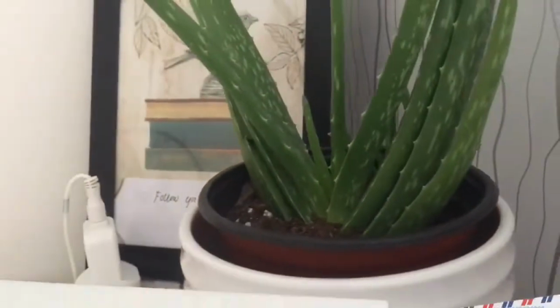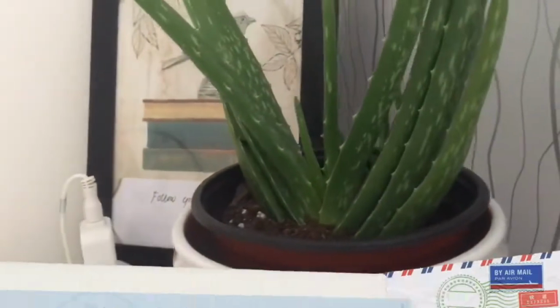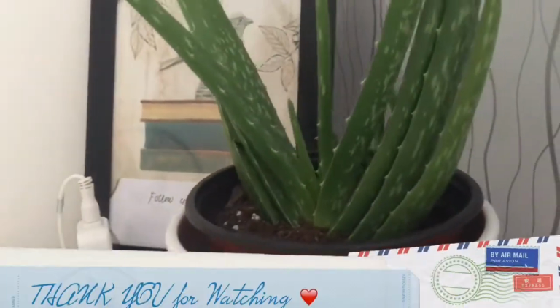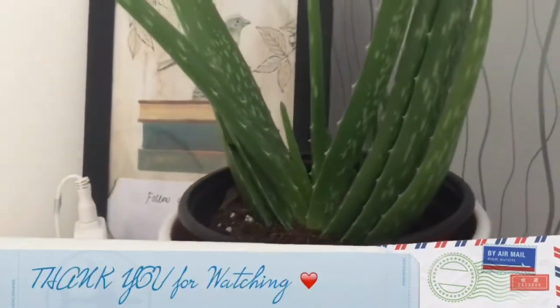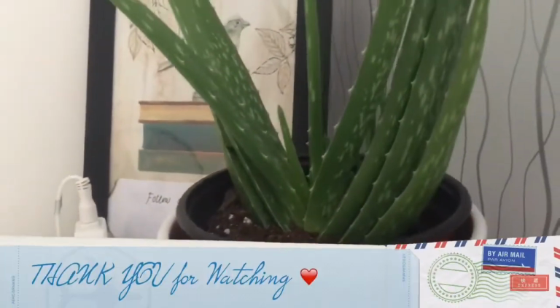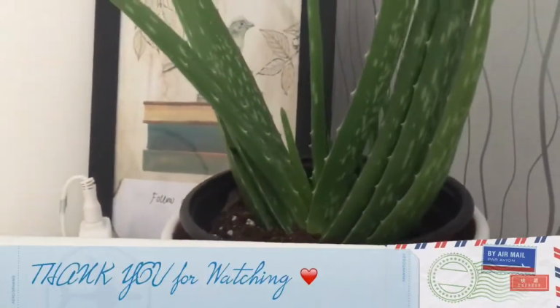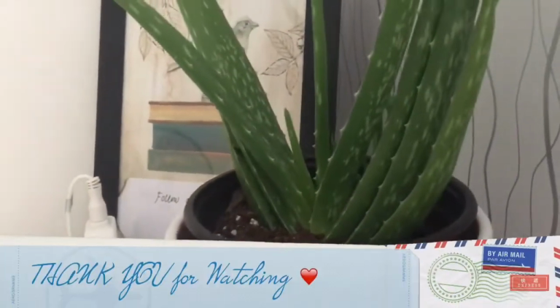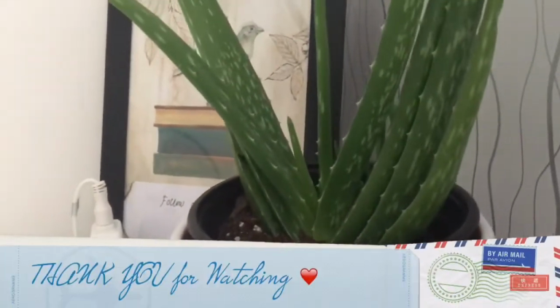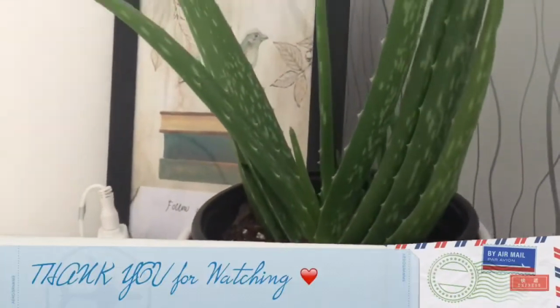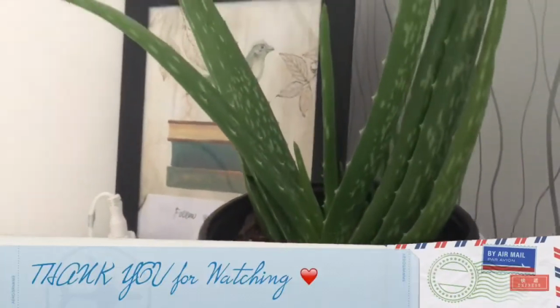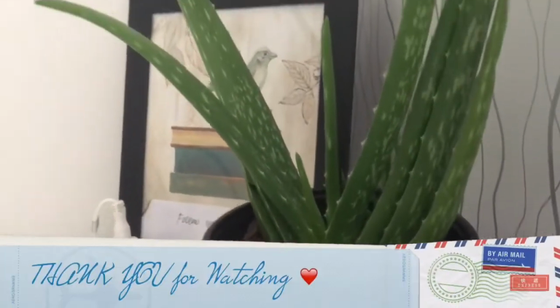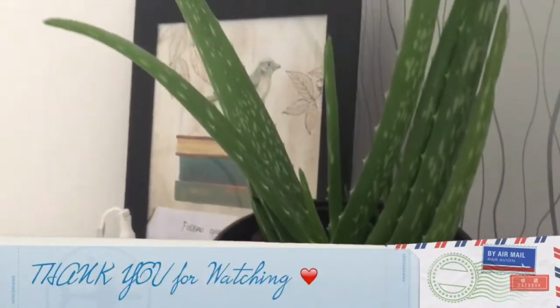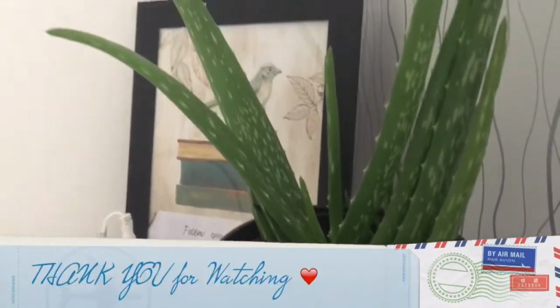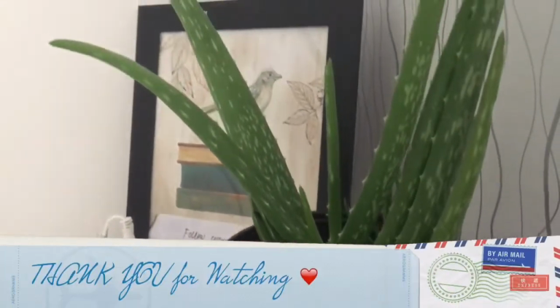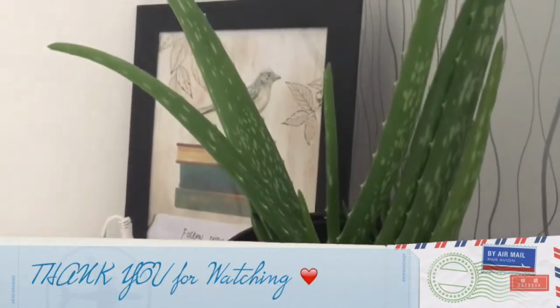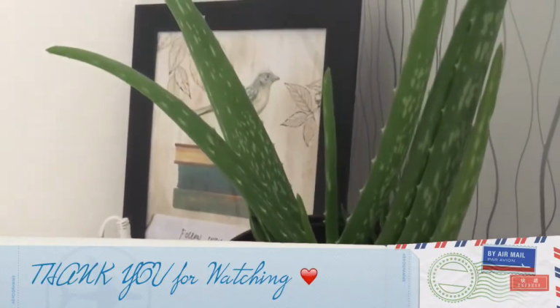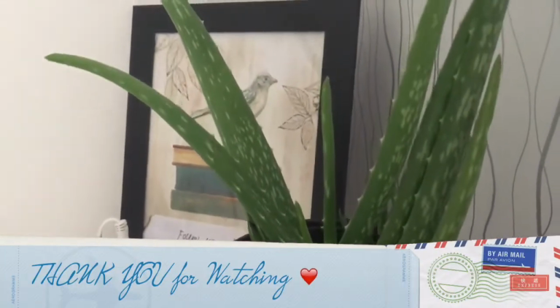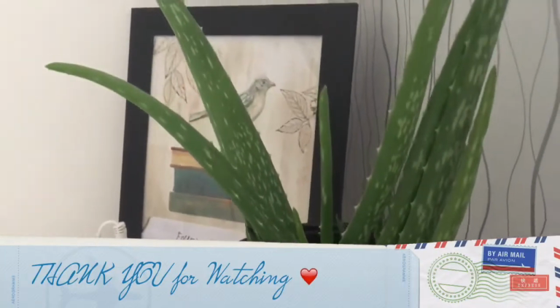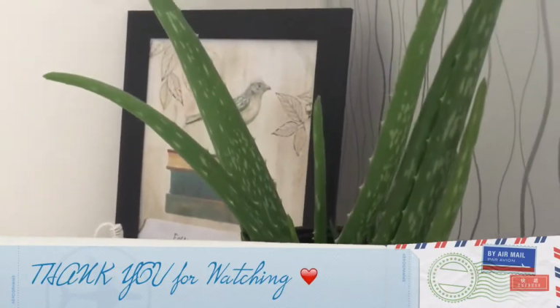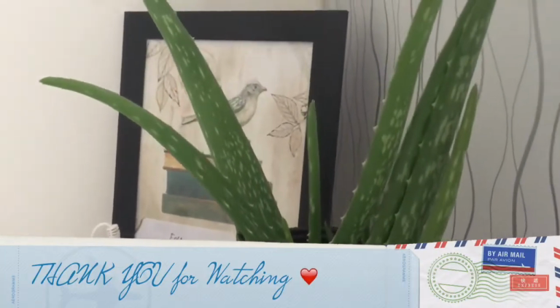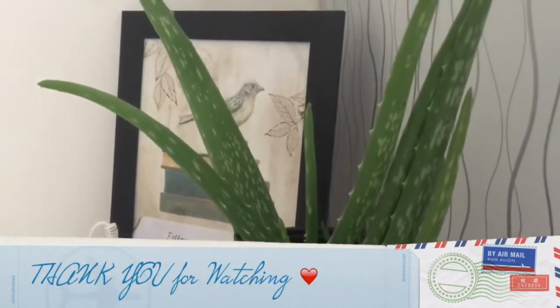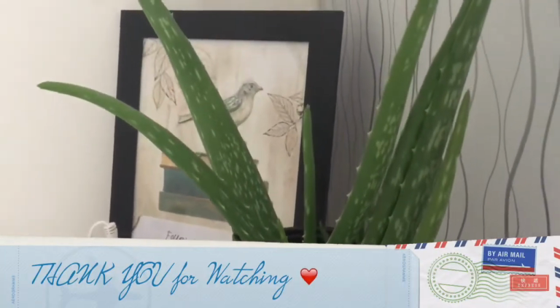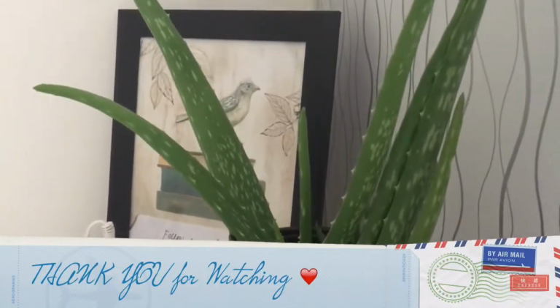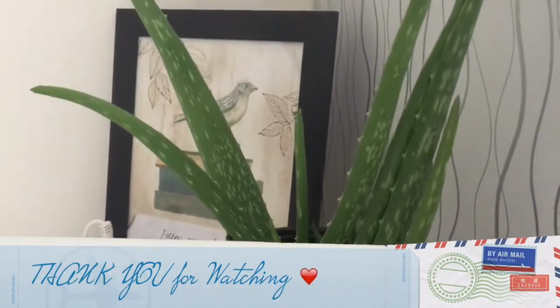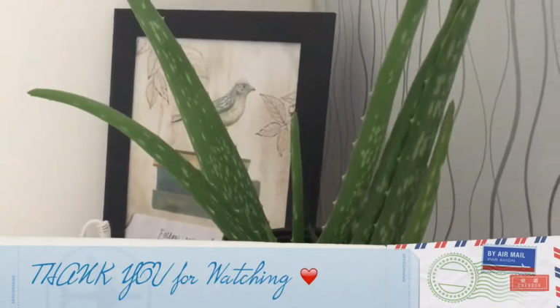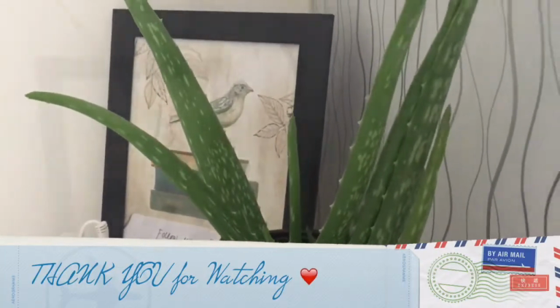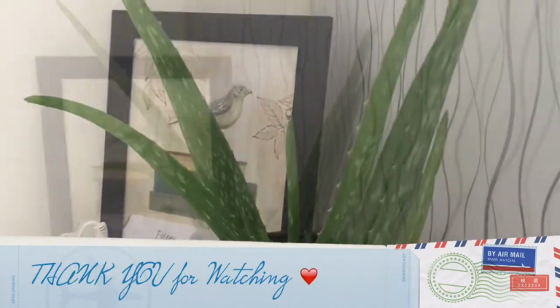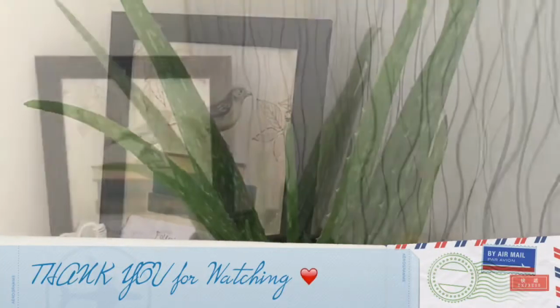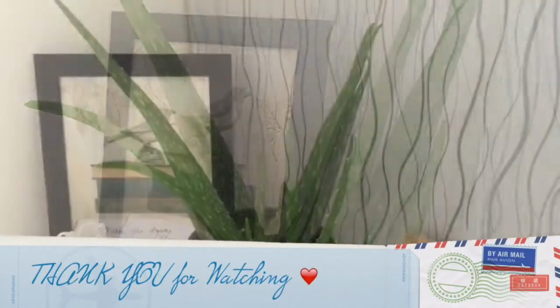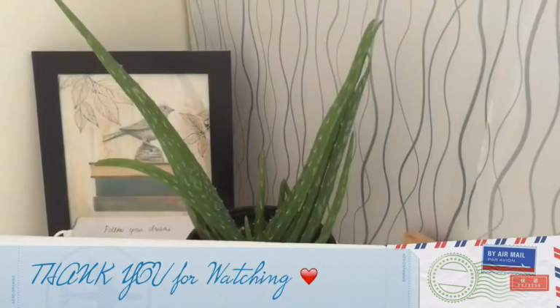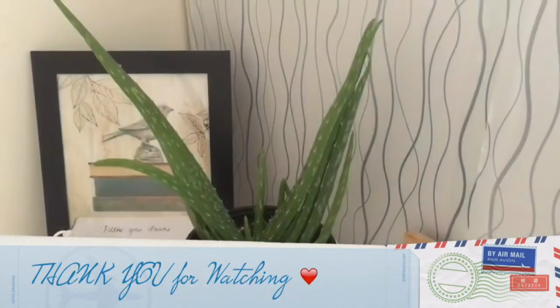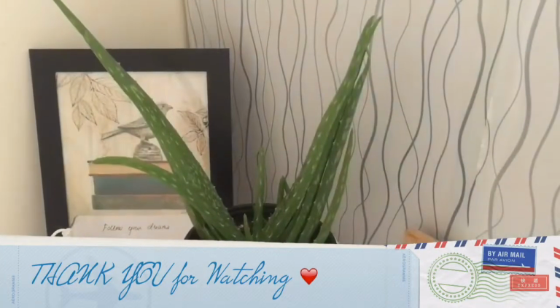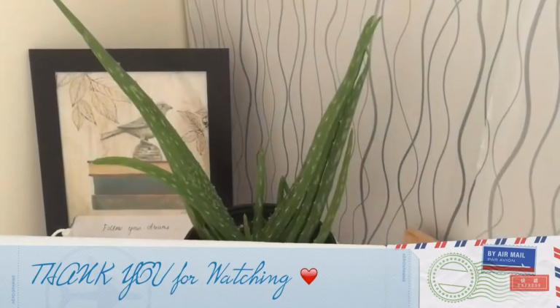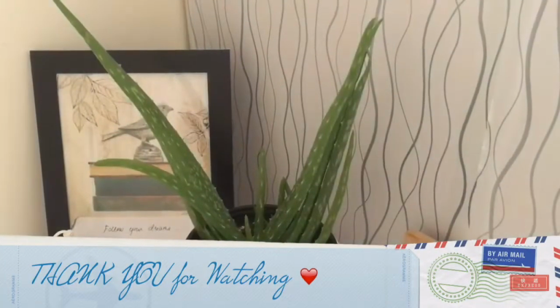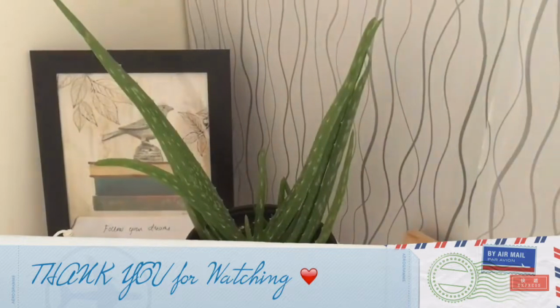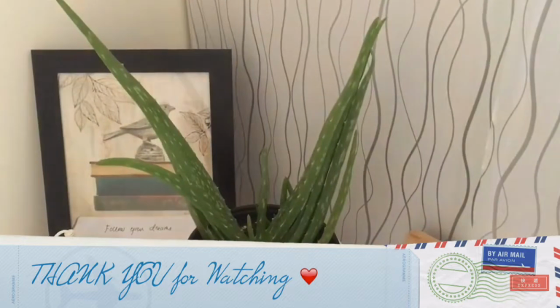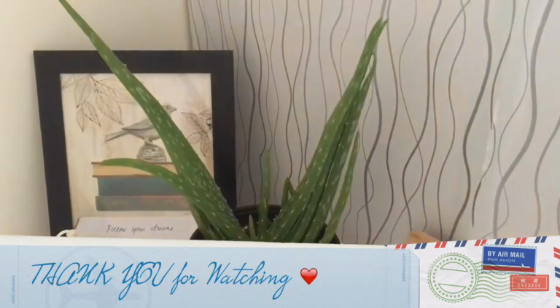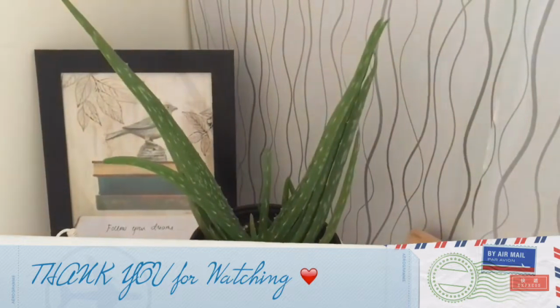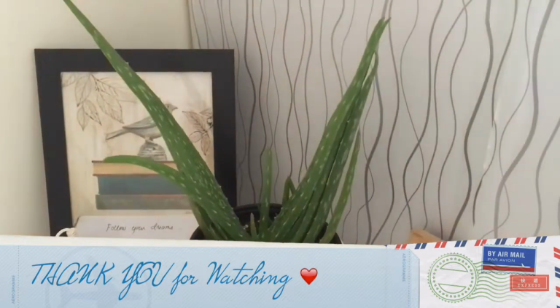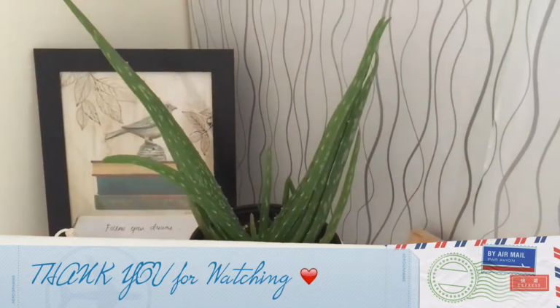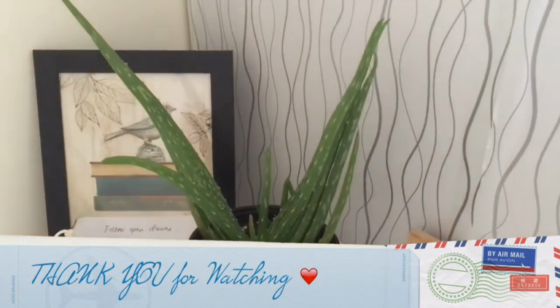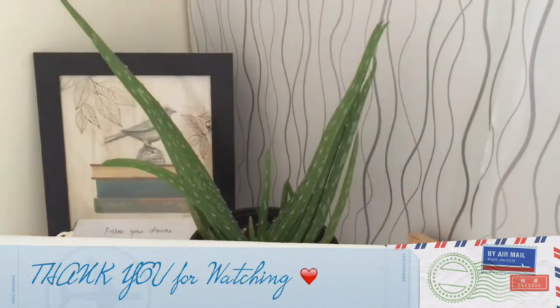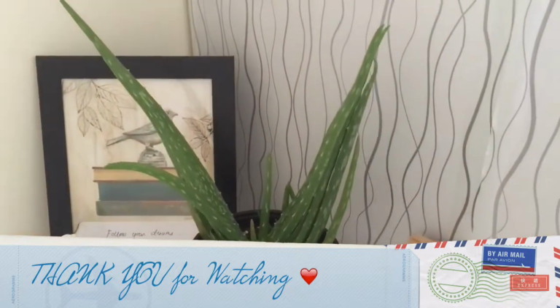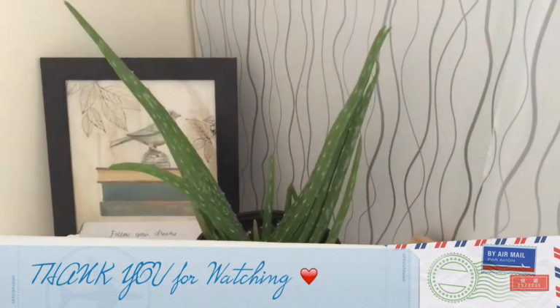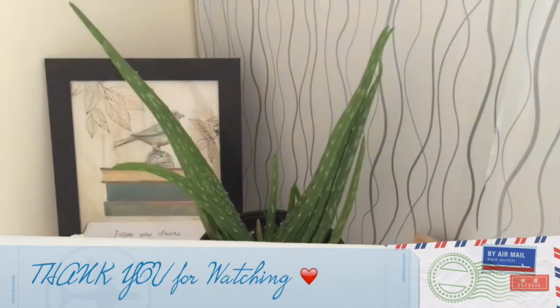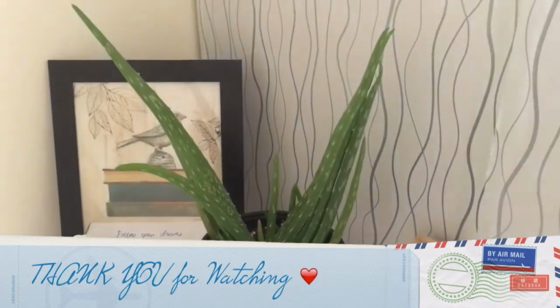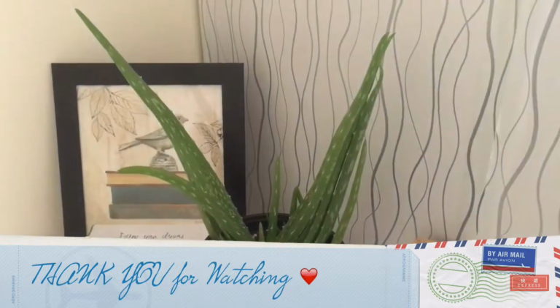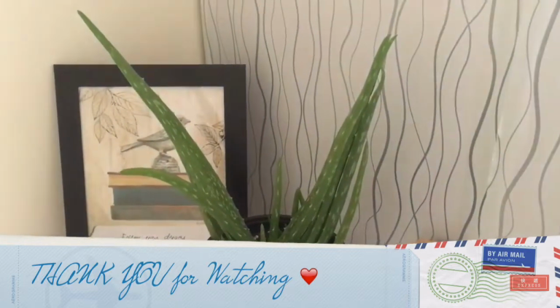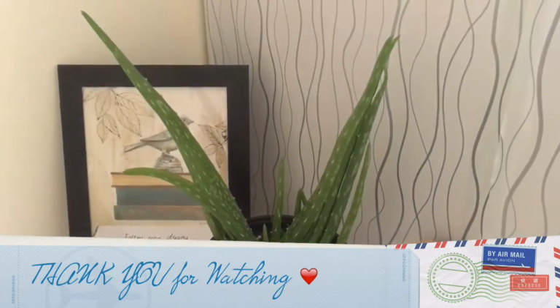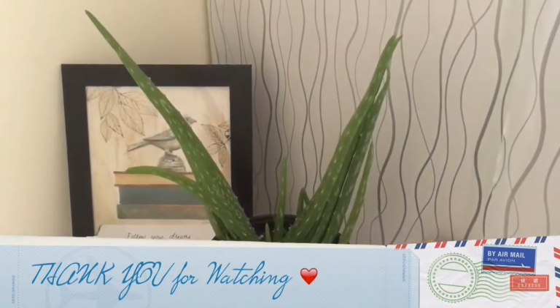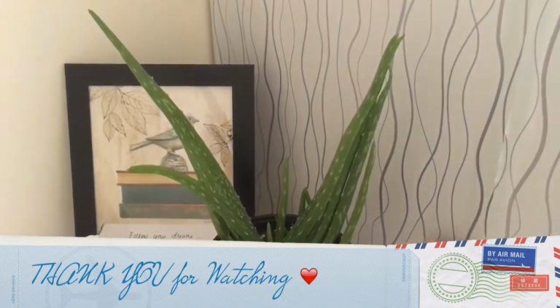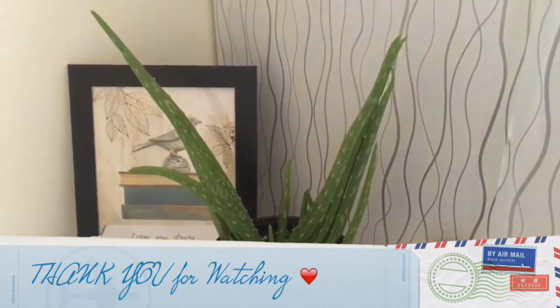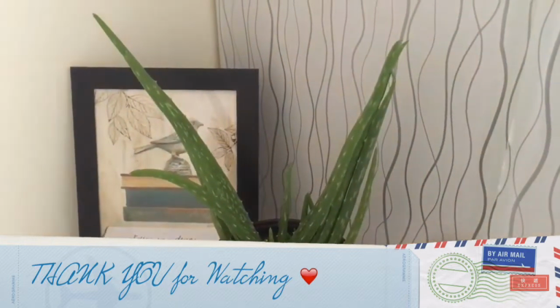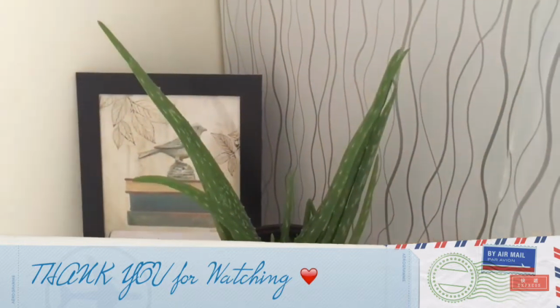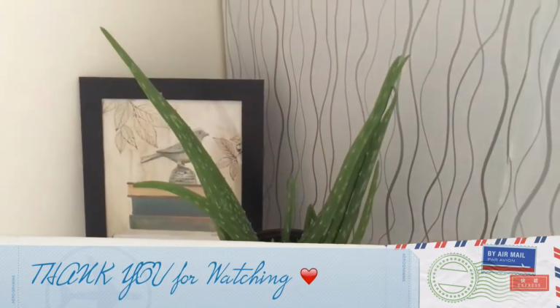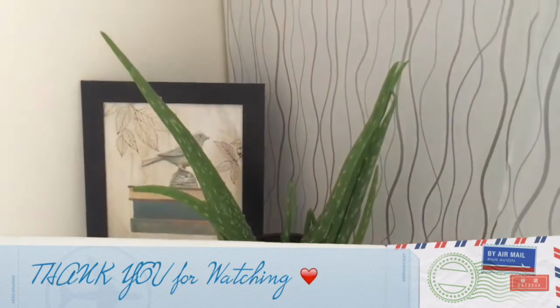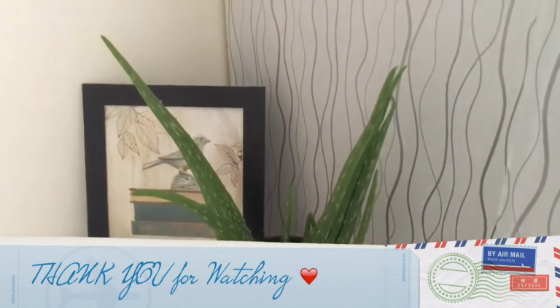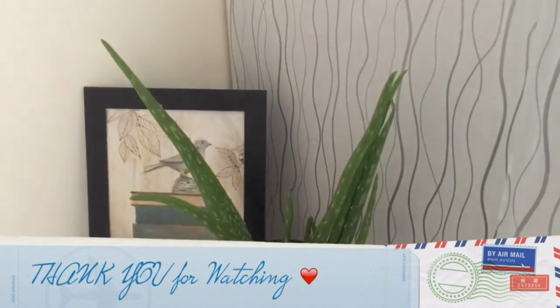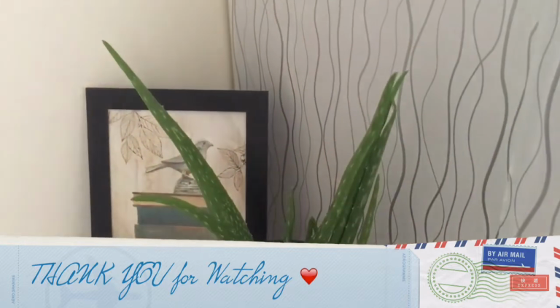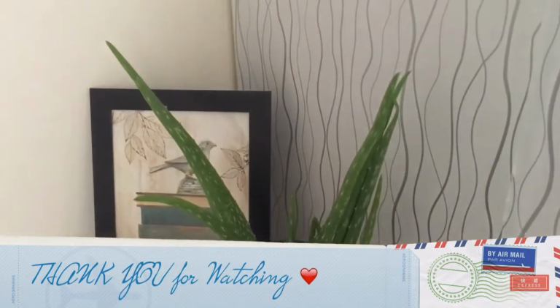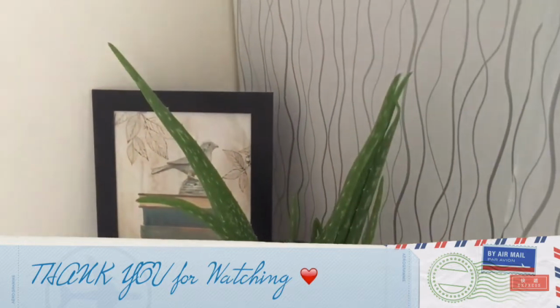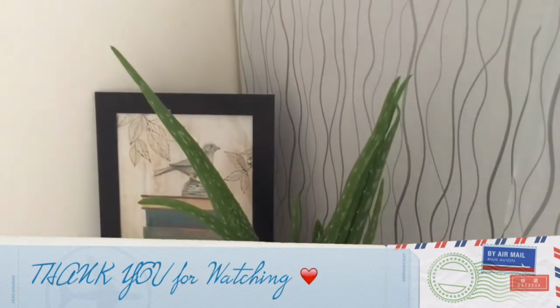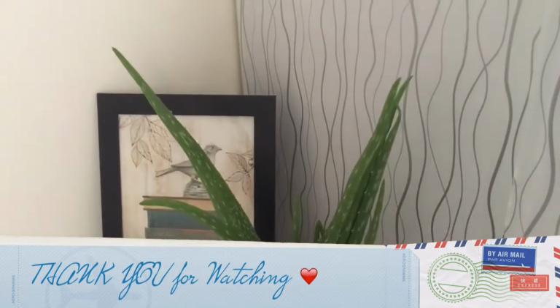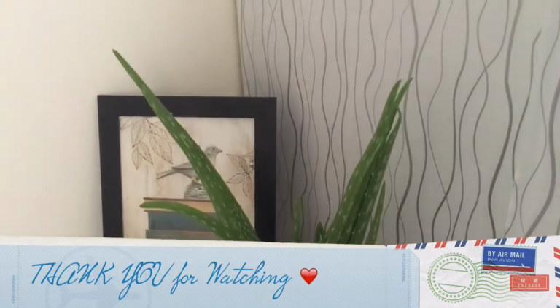This is it. I hope you like this video, and thank you for watching.